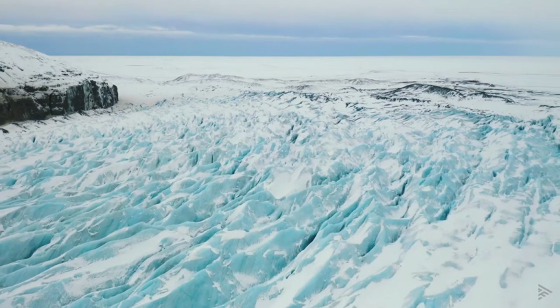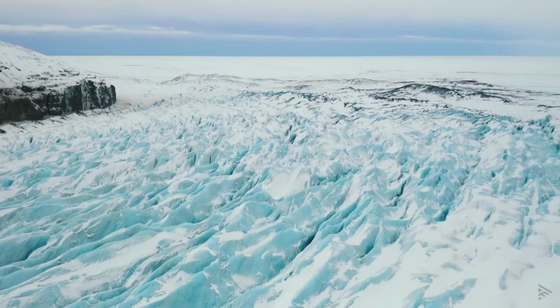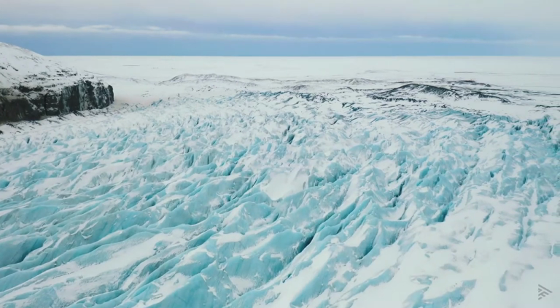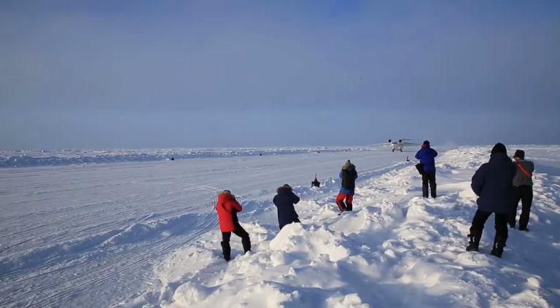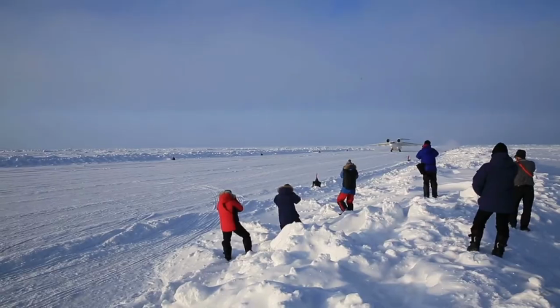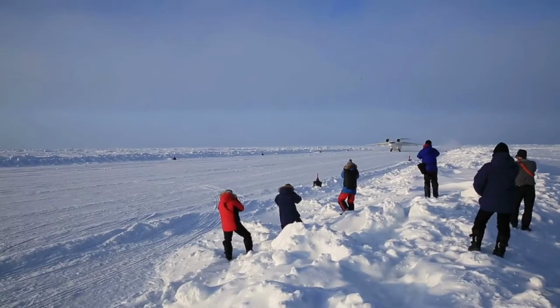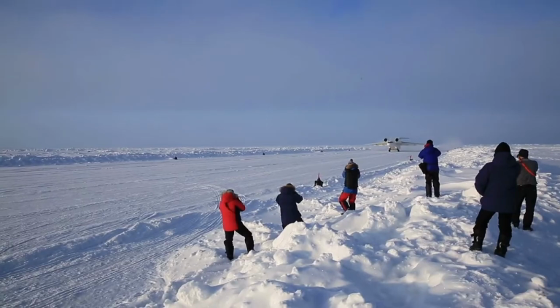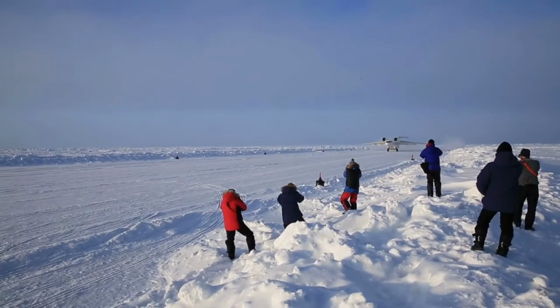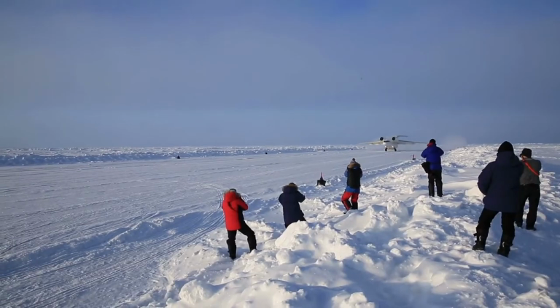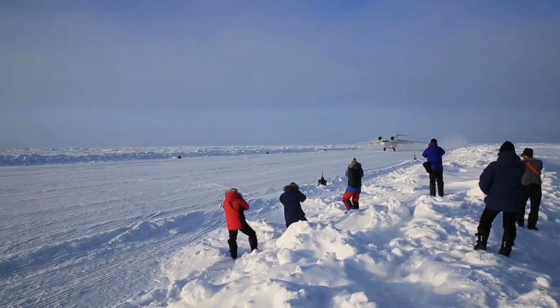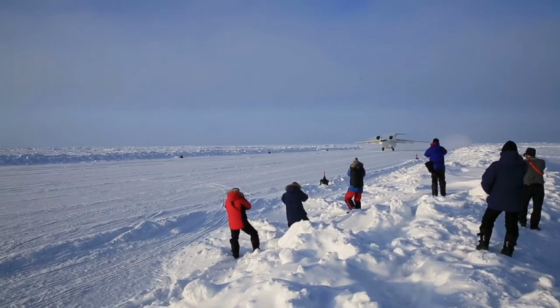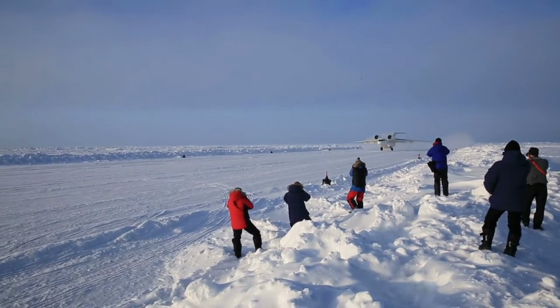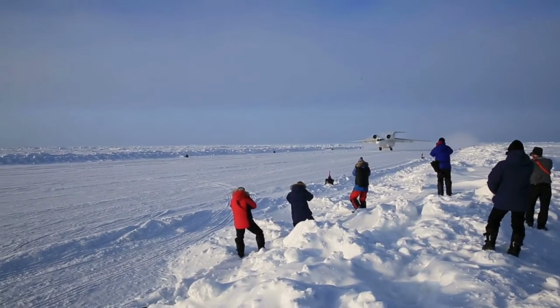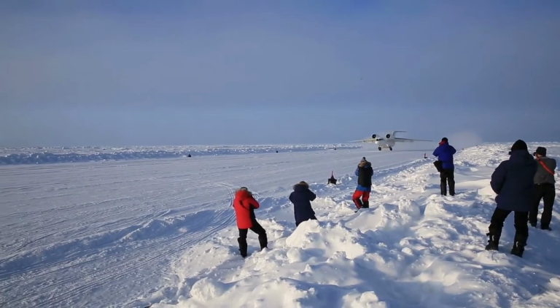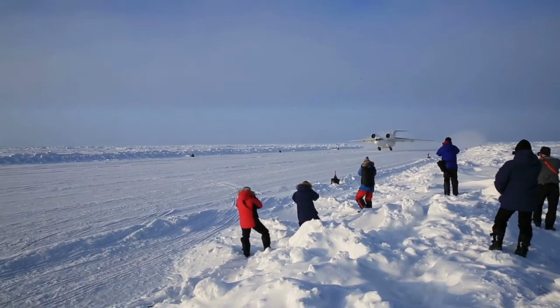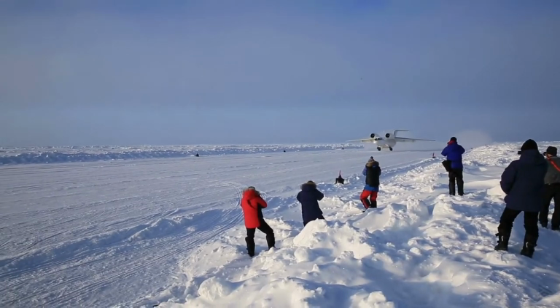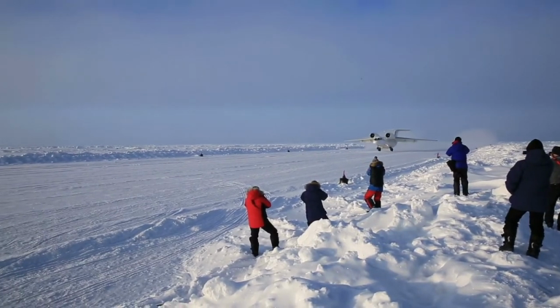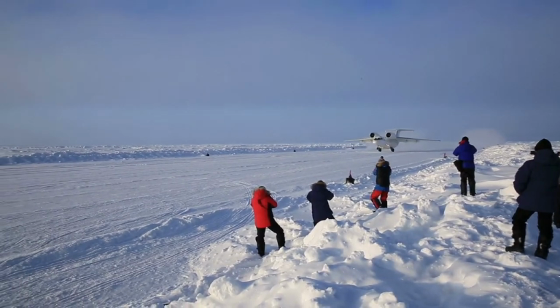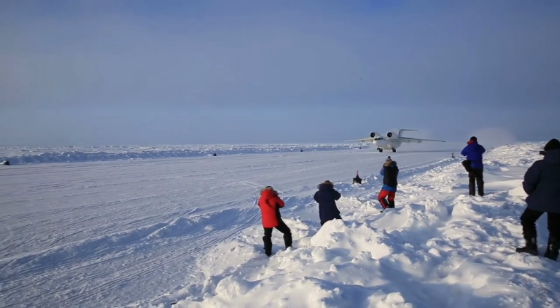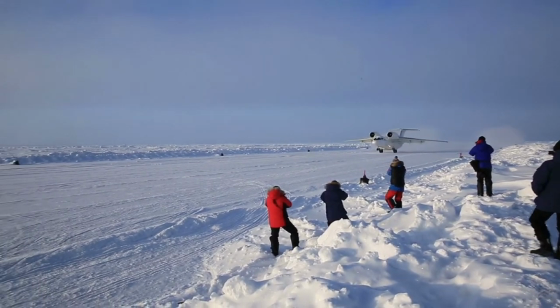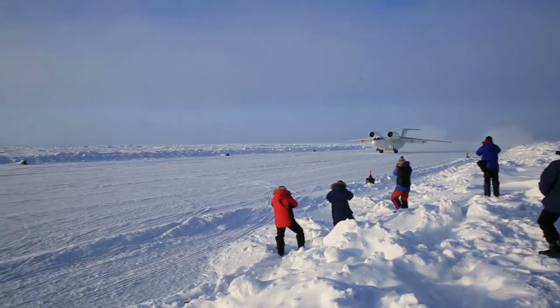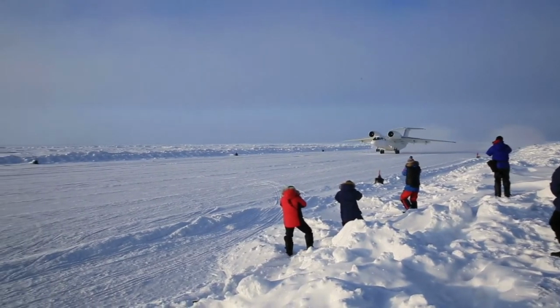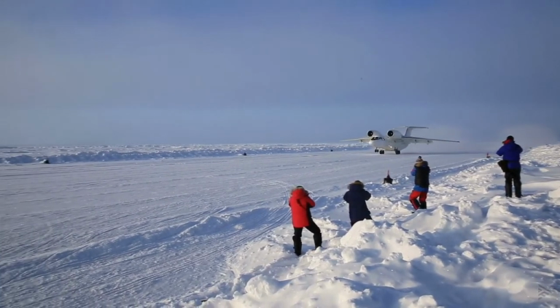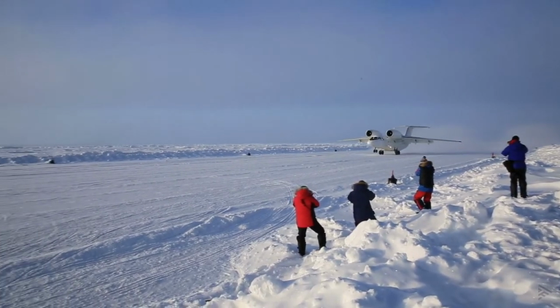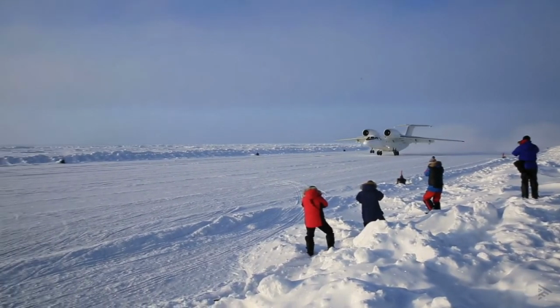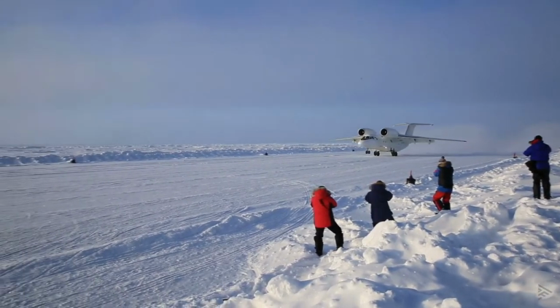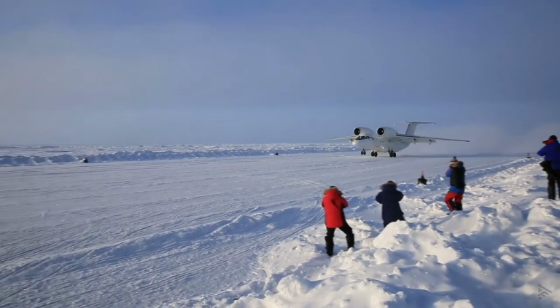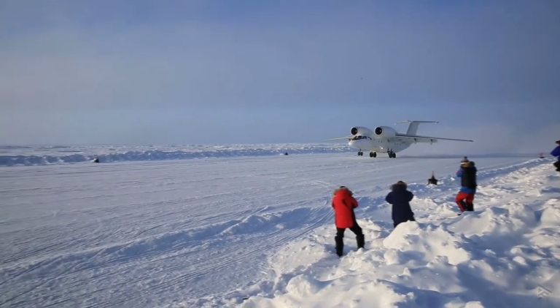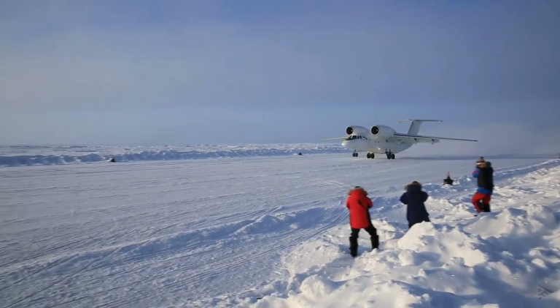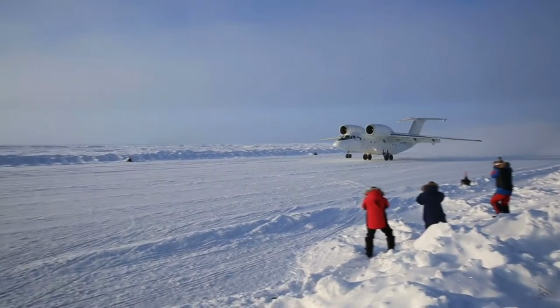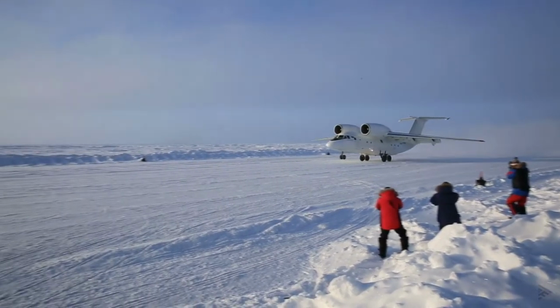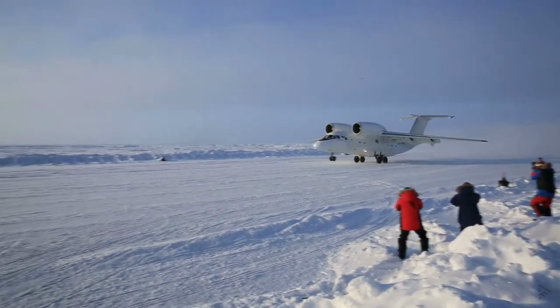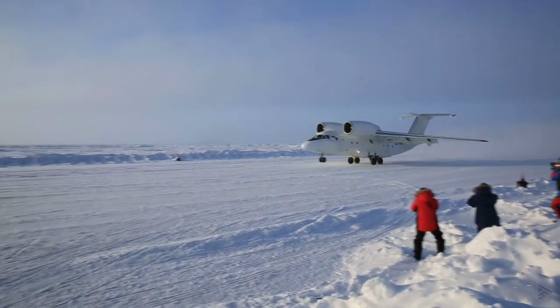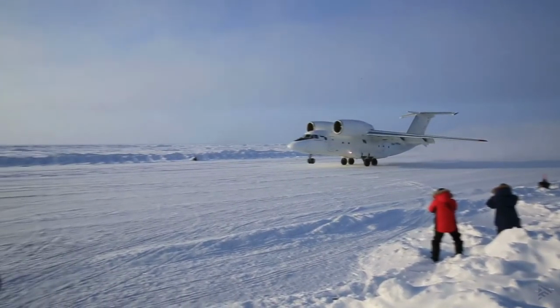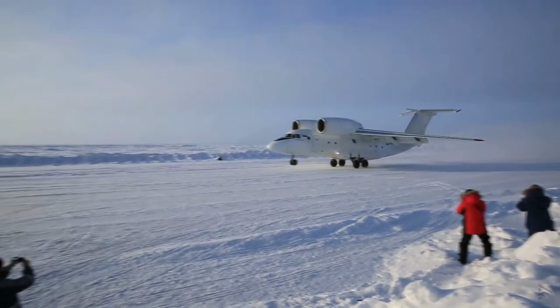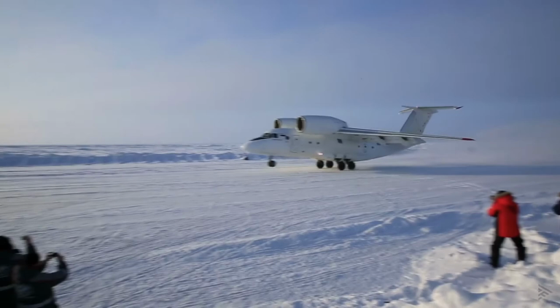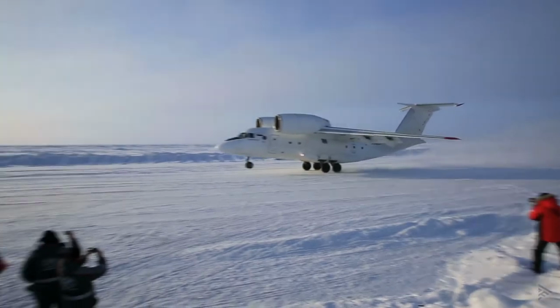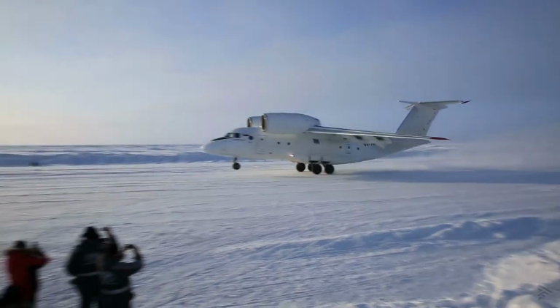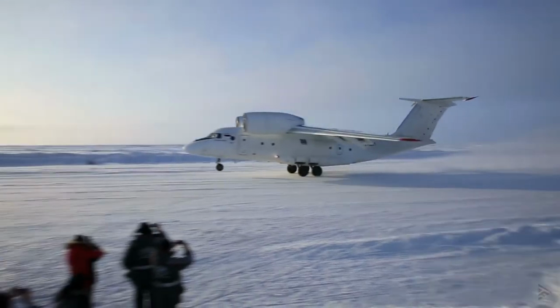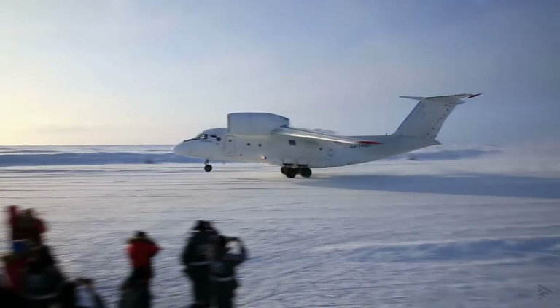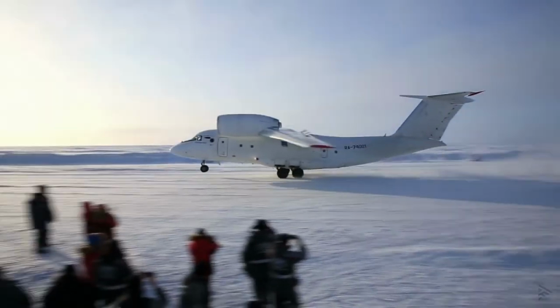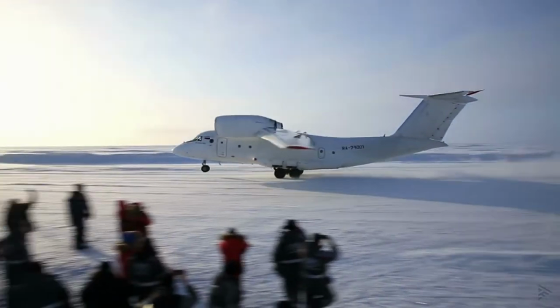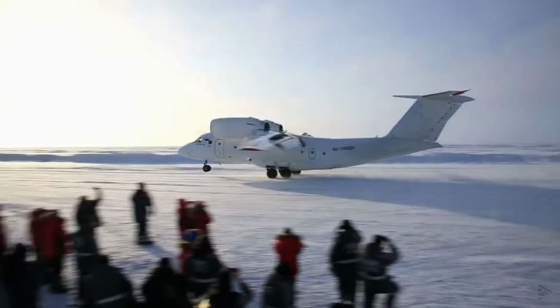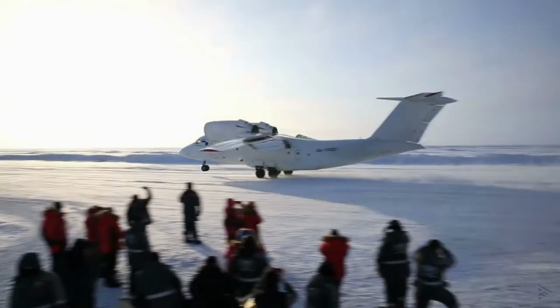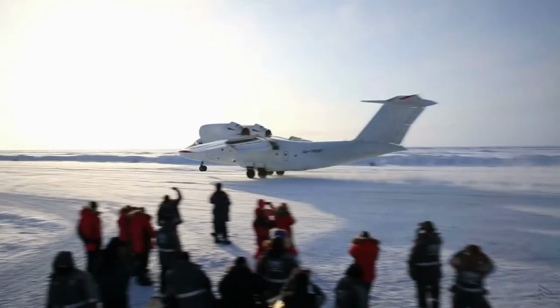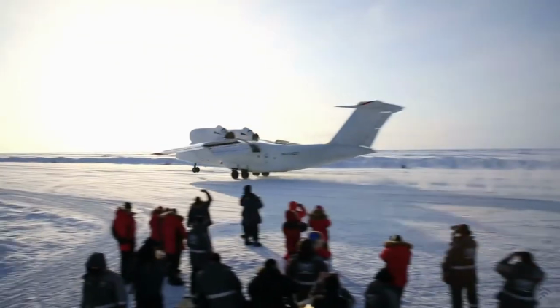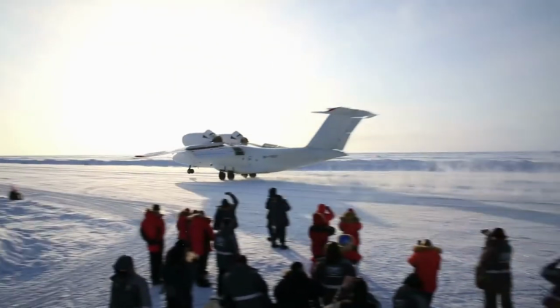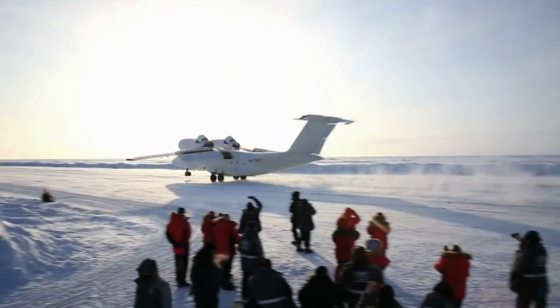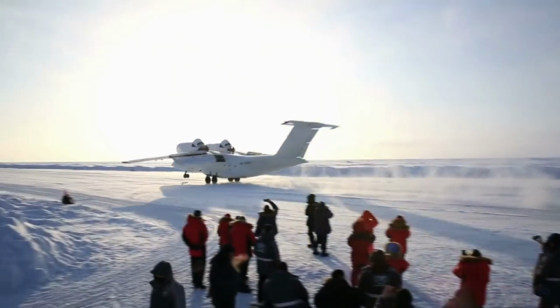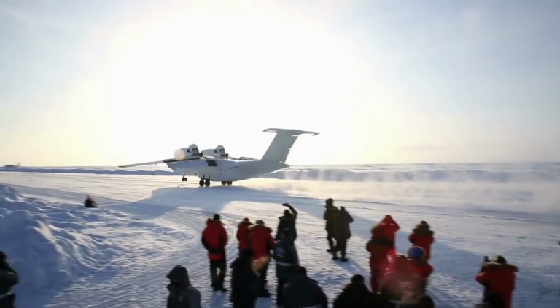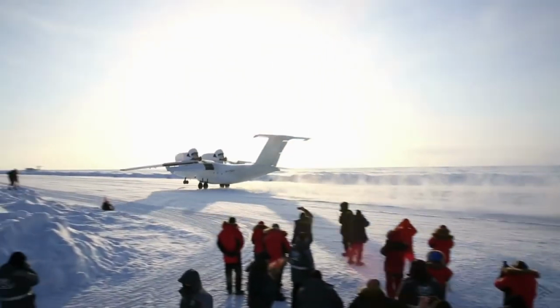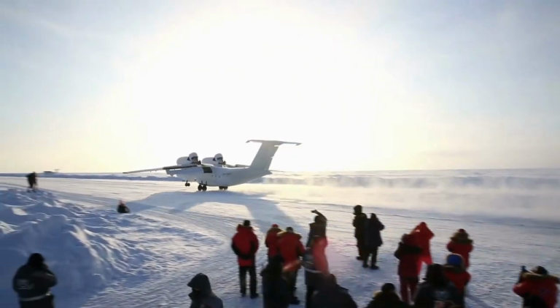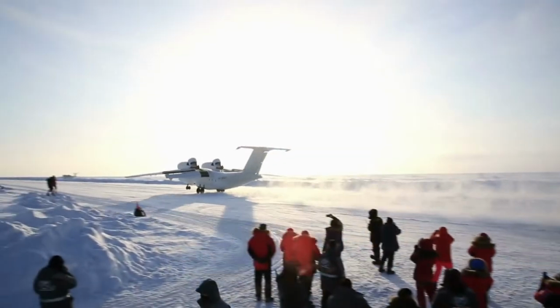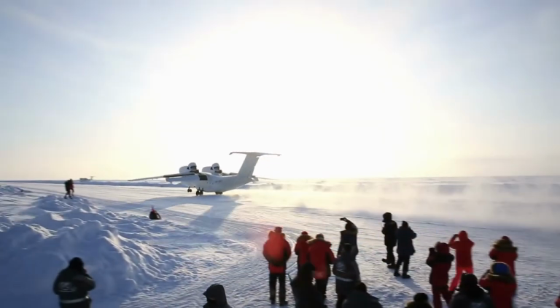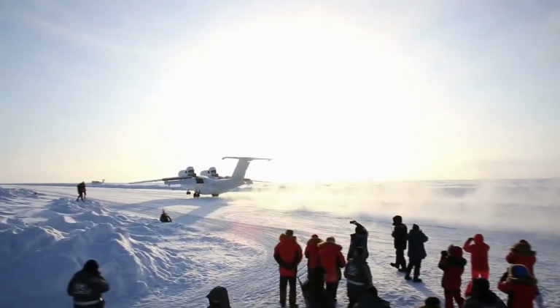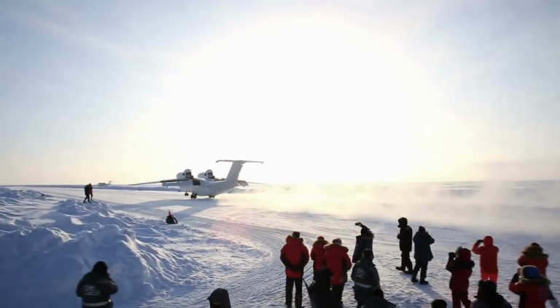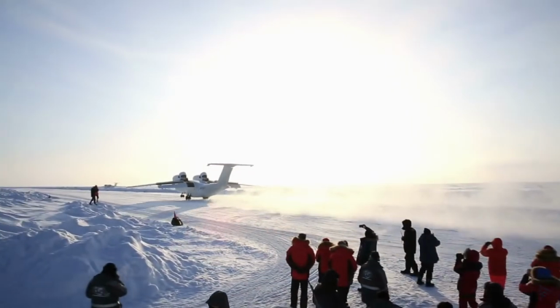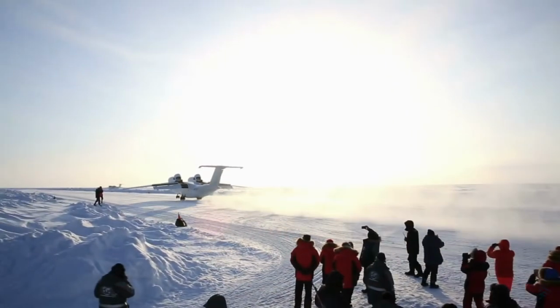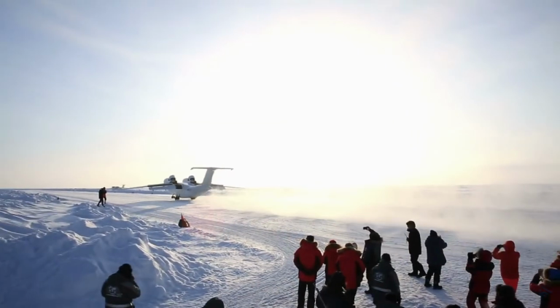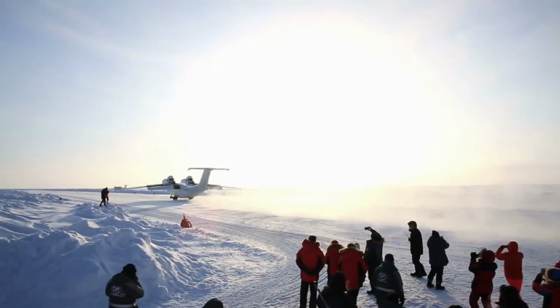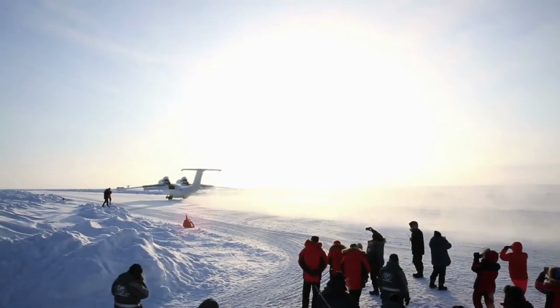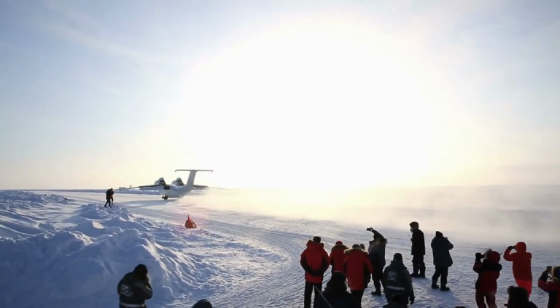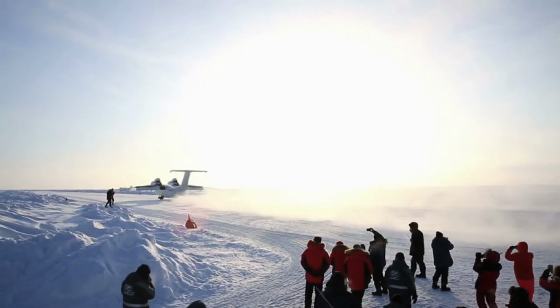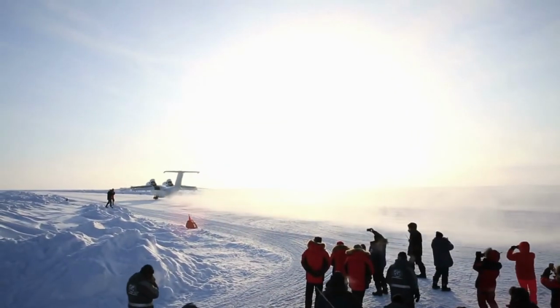Hey and welcome to your briefing. I'm a Boeing 777 pilot and in this video we're going to explore a unique airport.